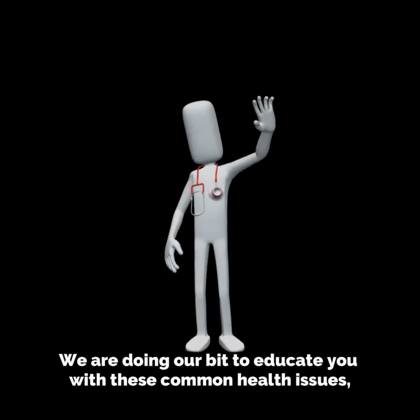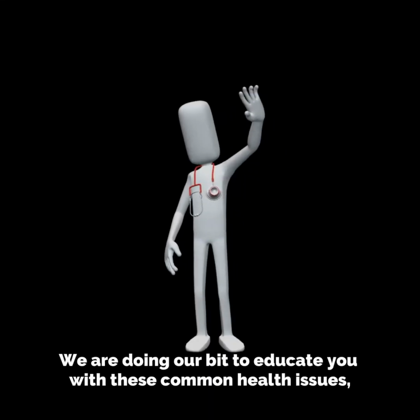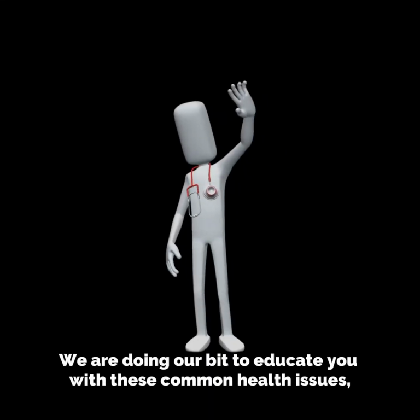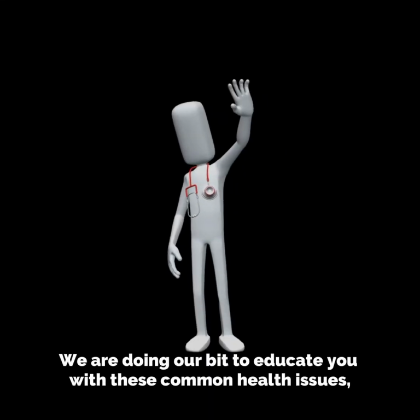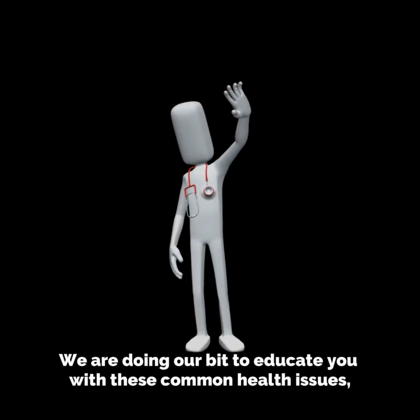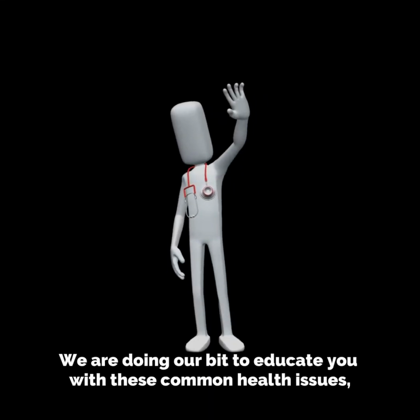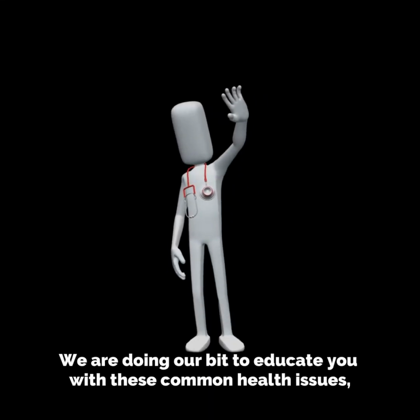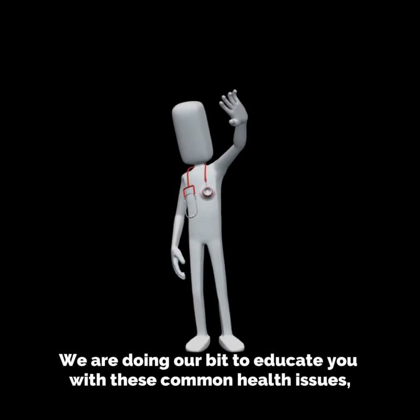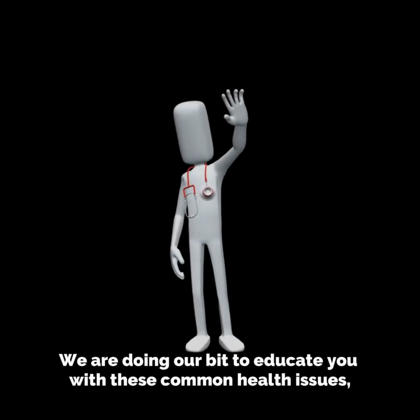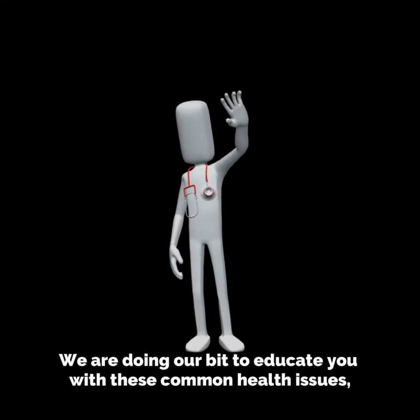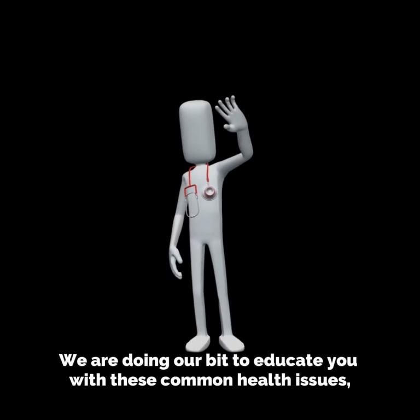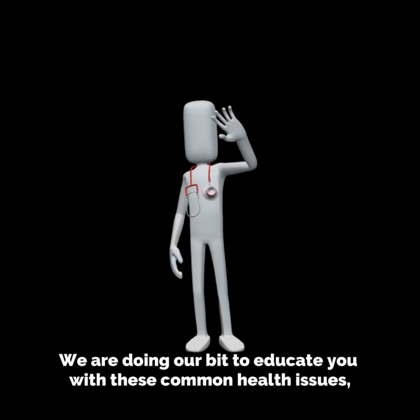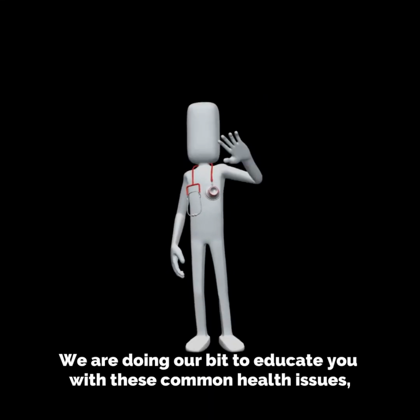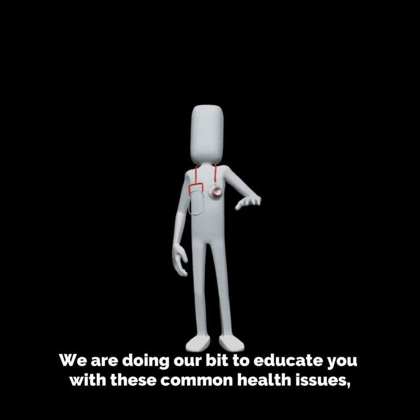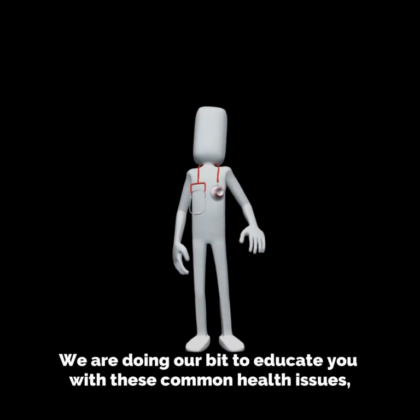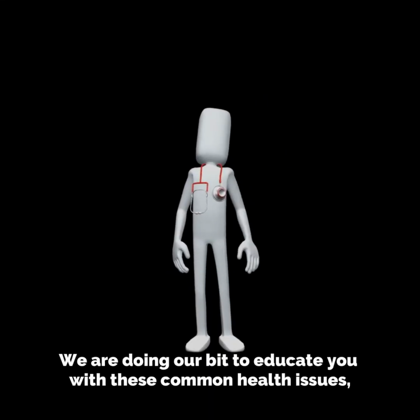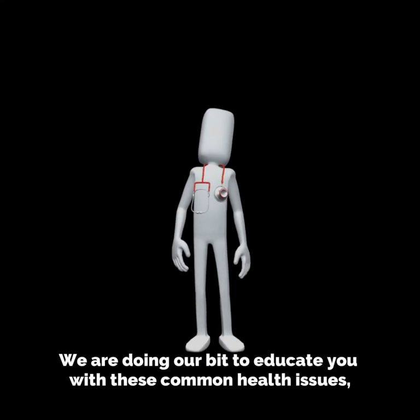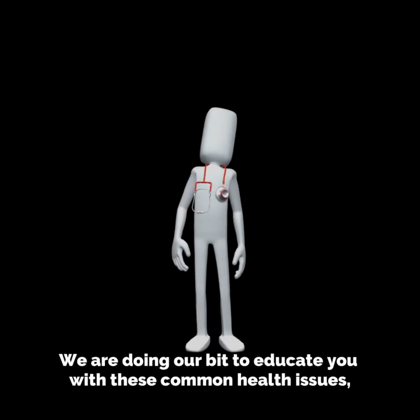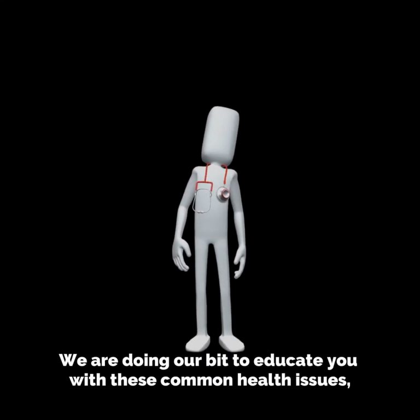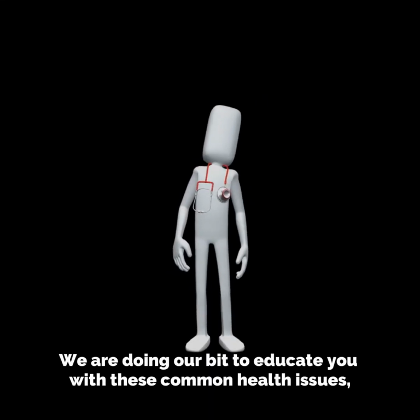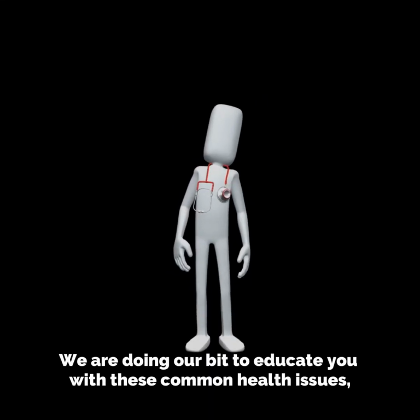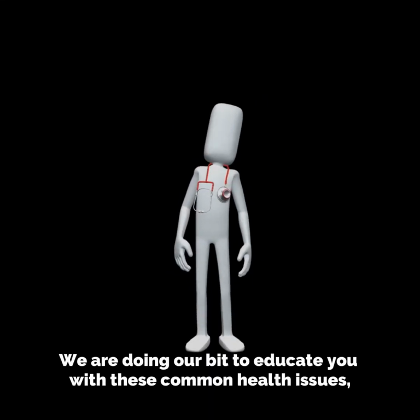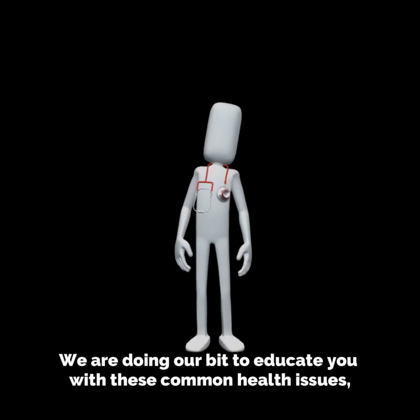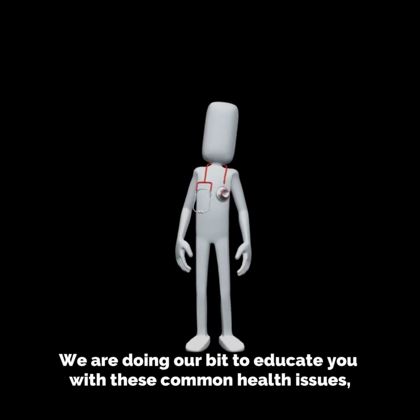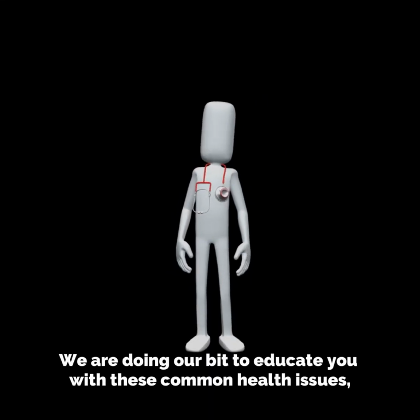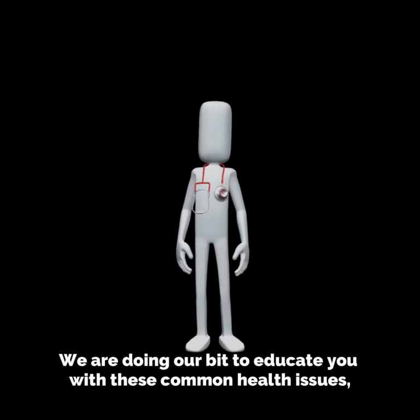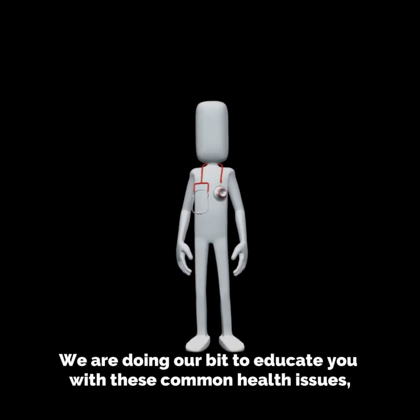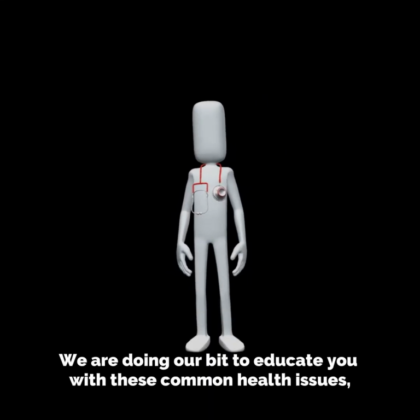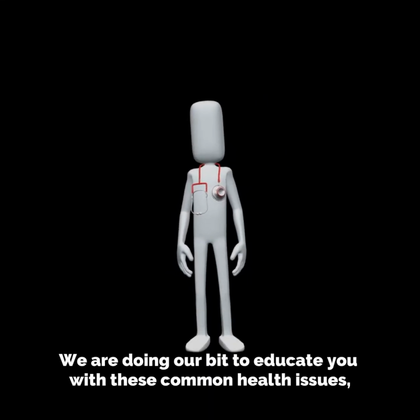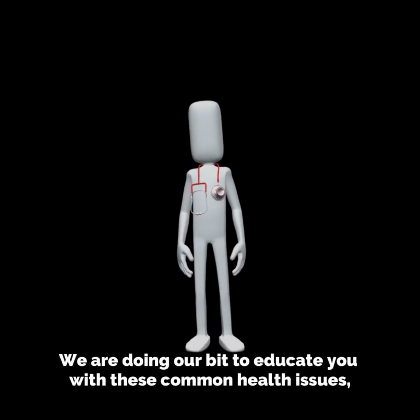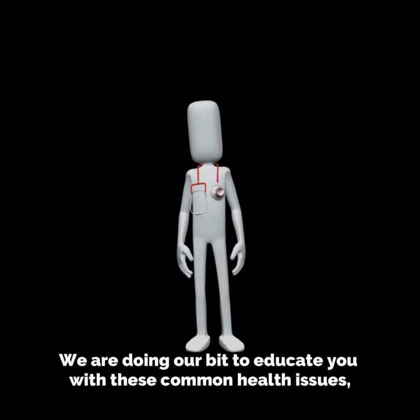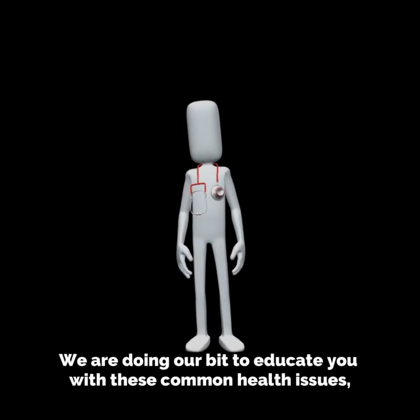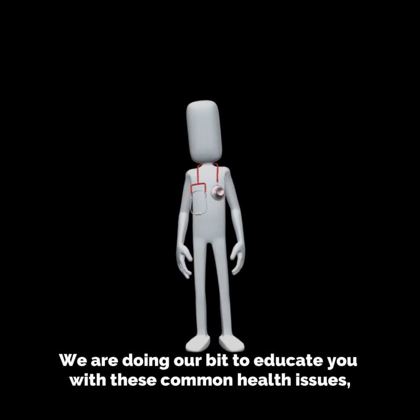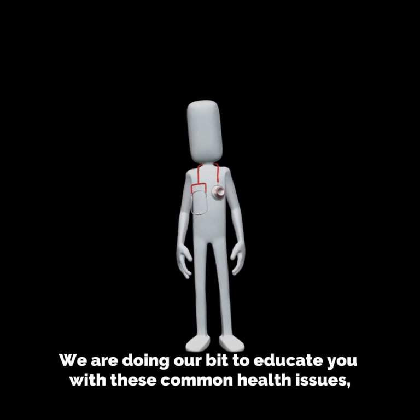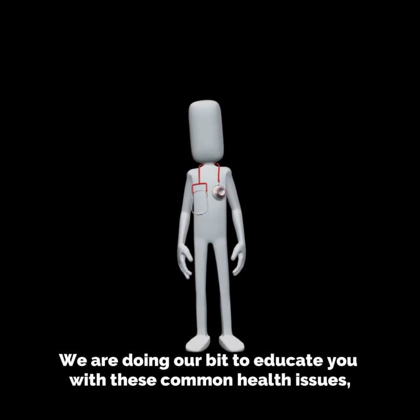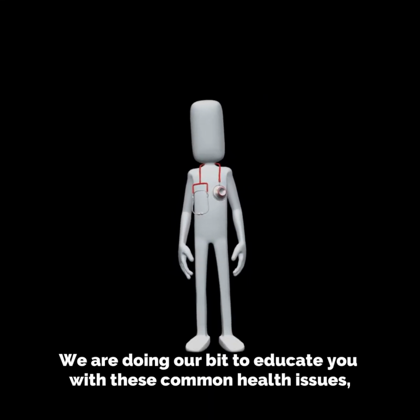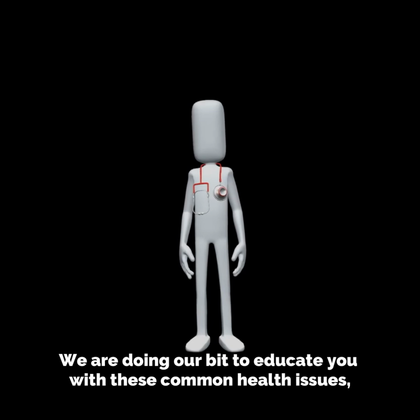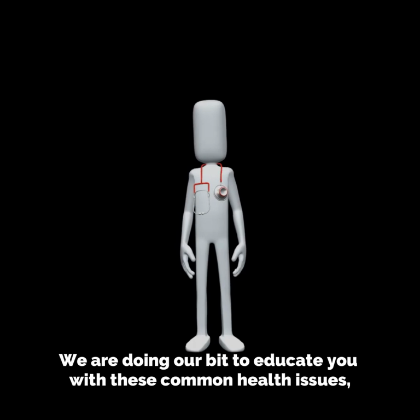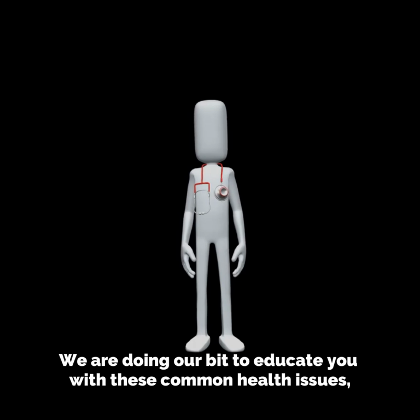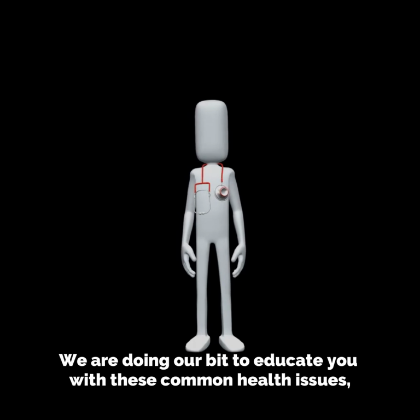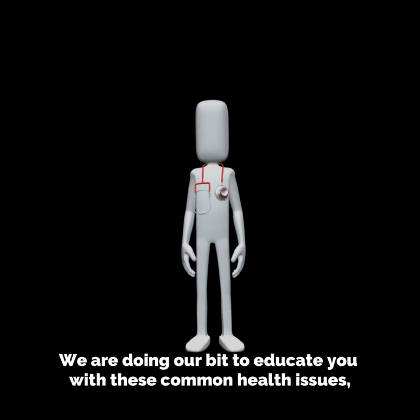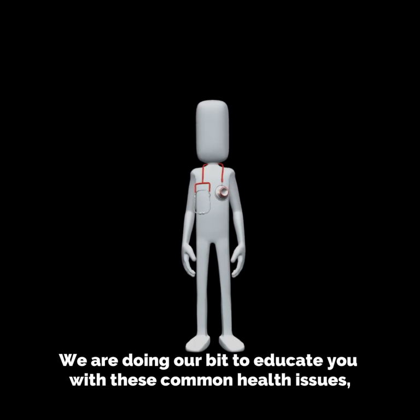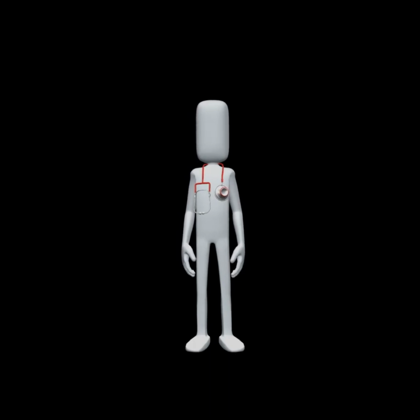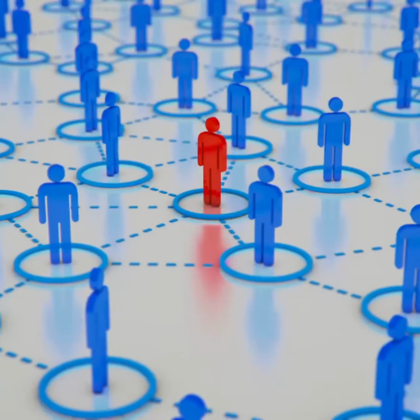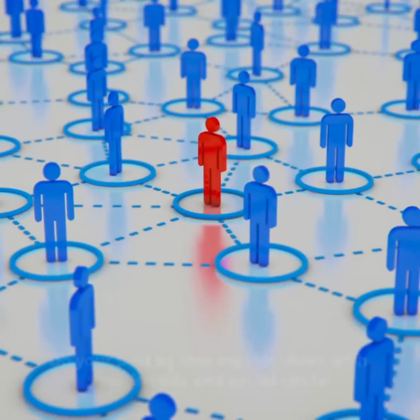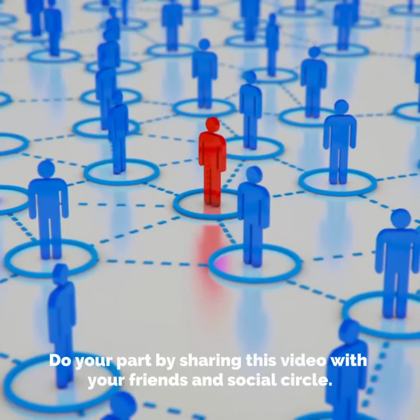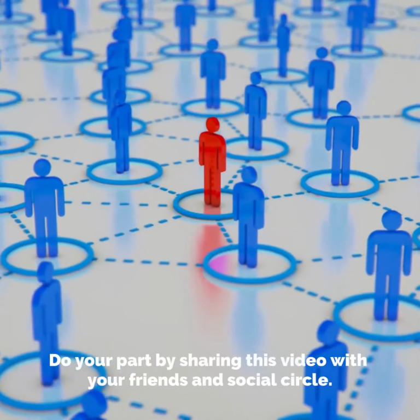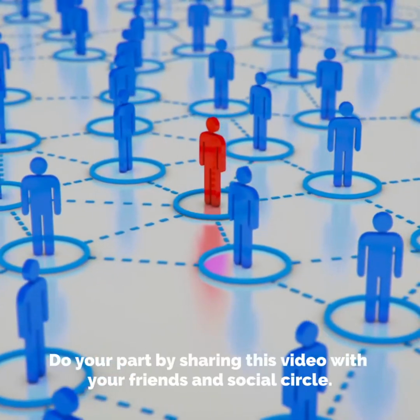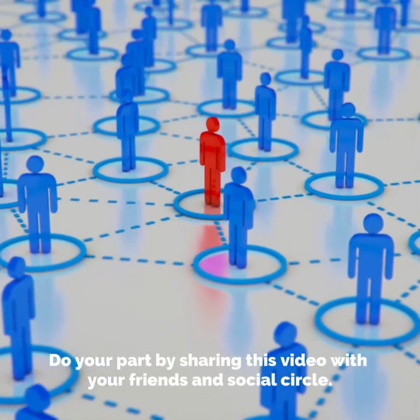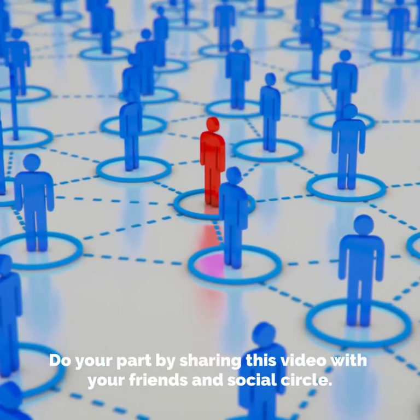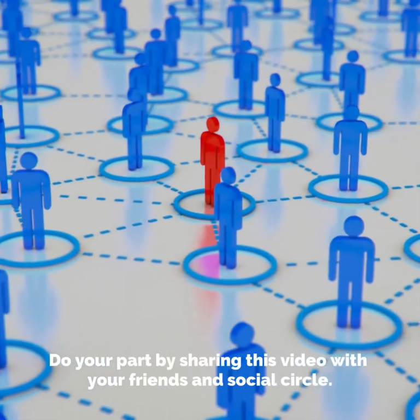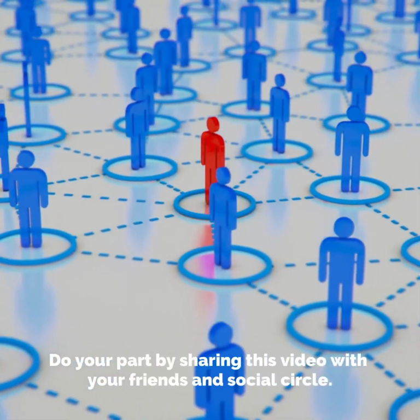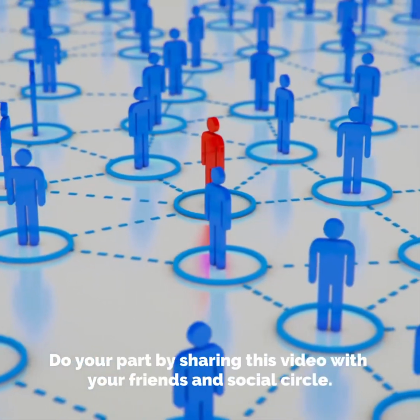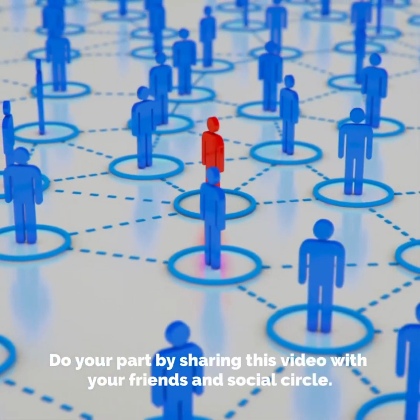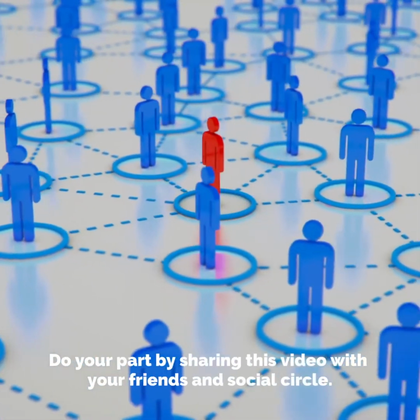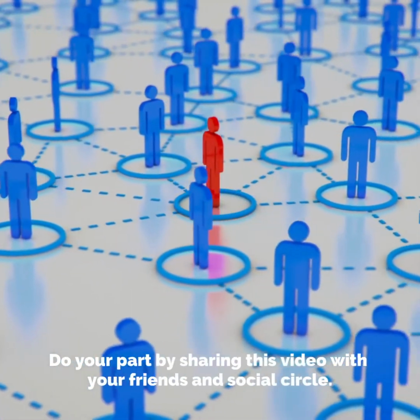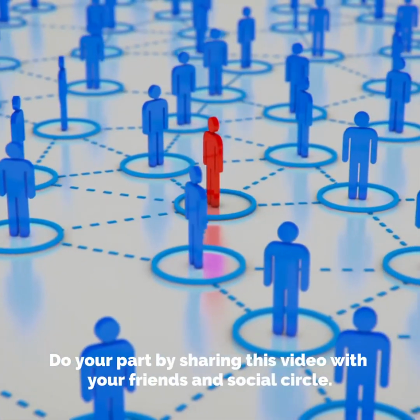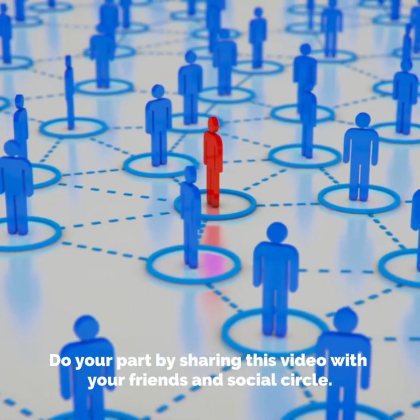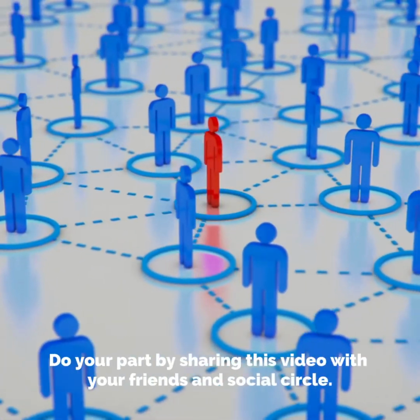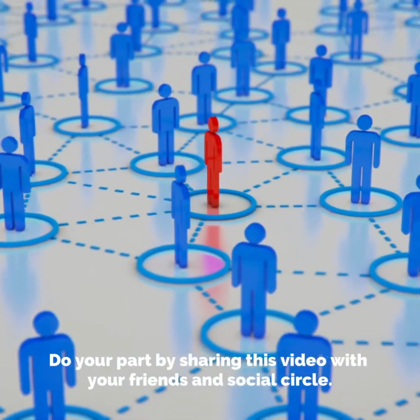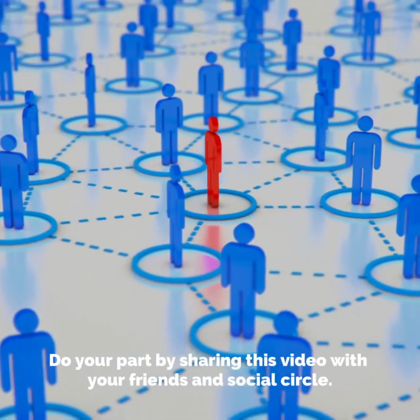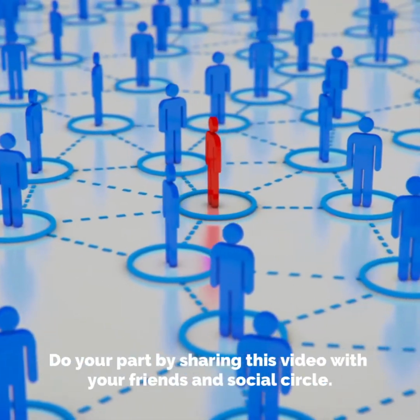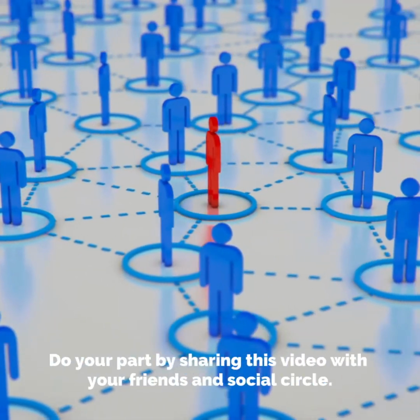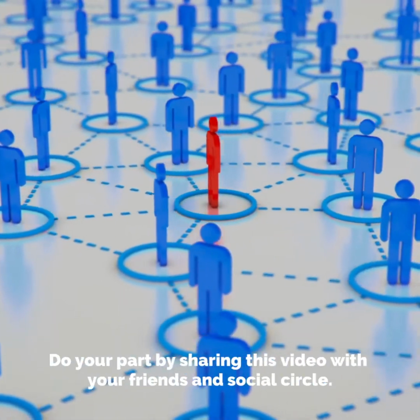We are doing our bit to educate you with these common health issues. Do your part by sharing this video with your friends and social circle.